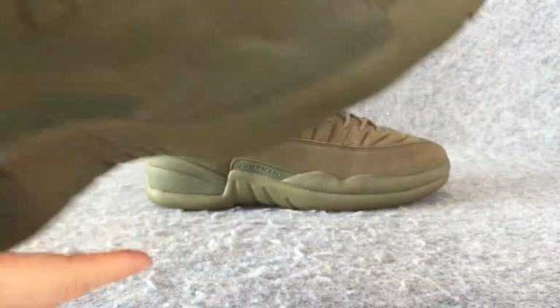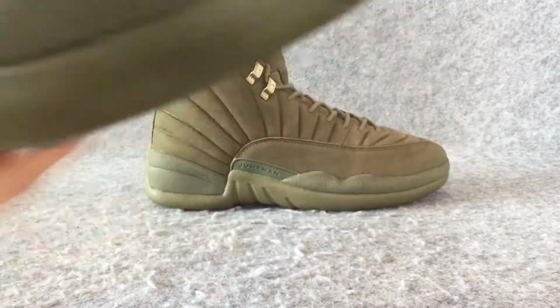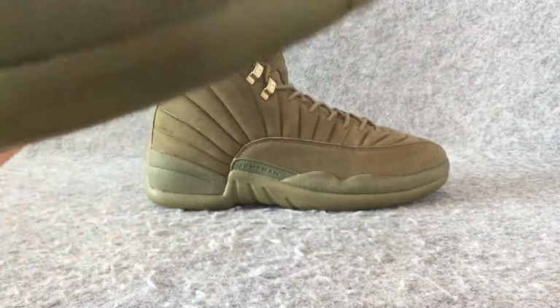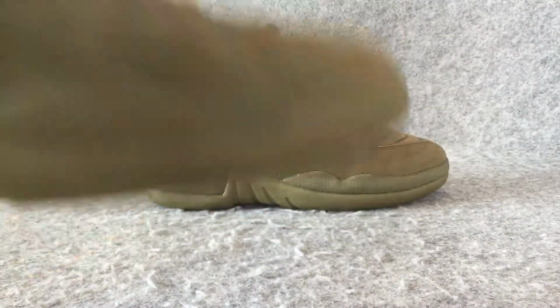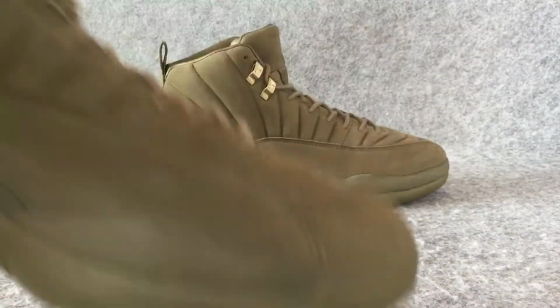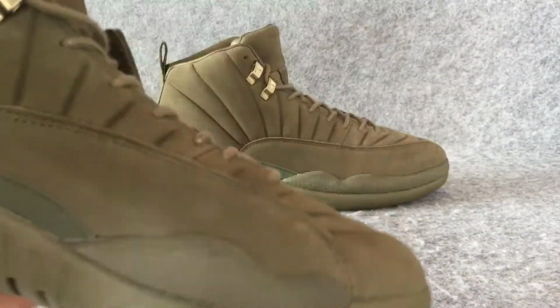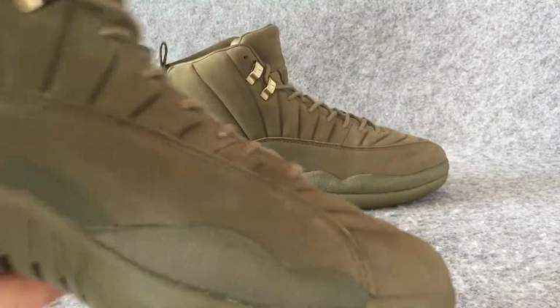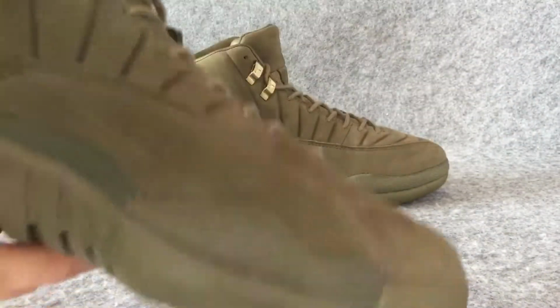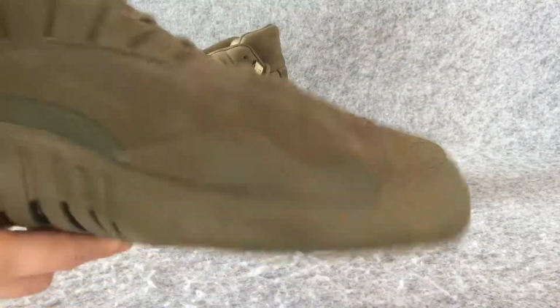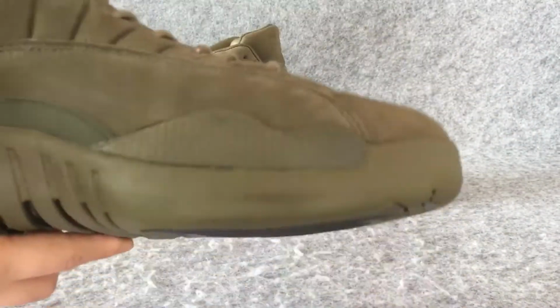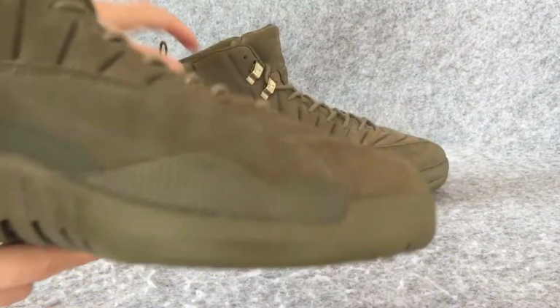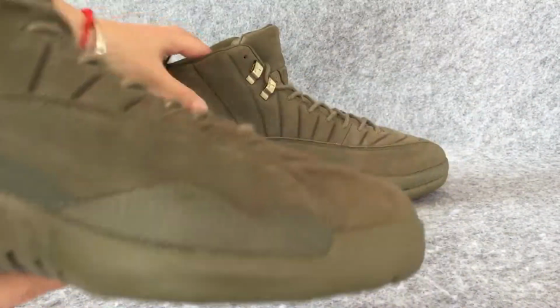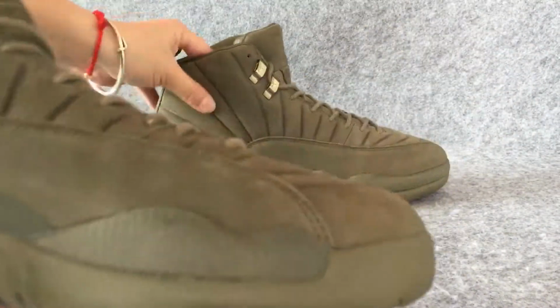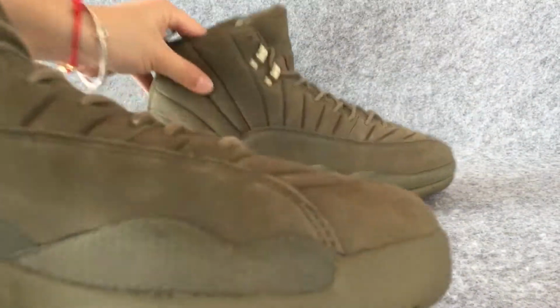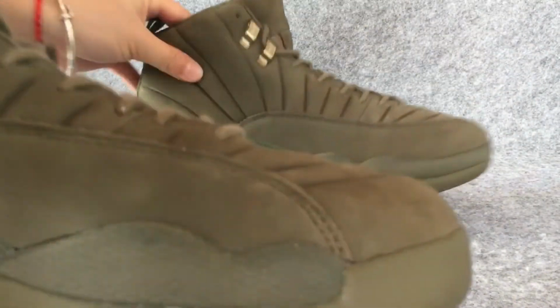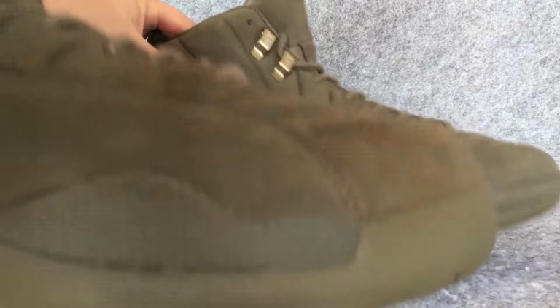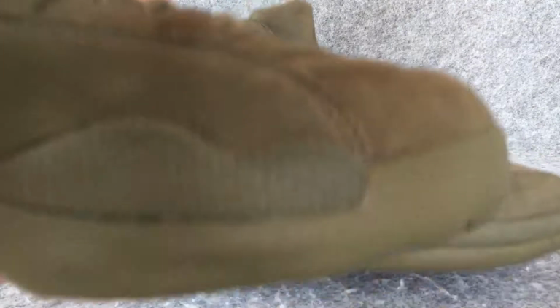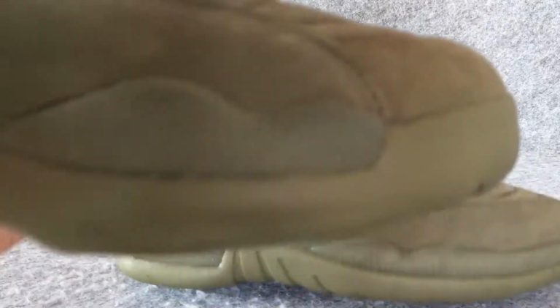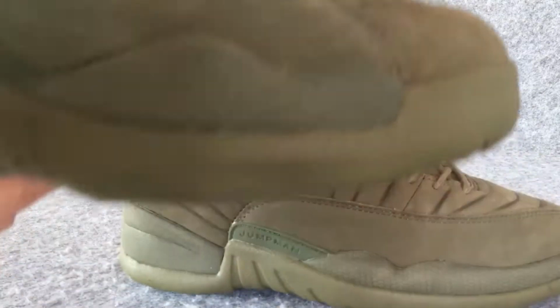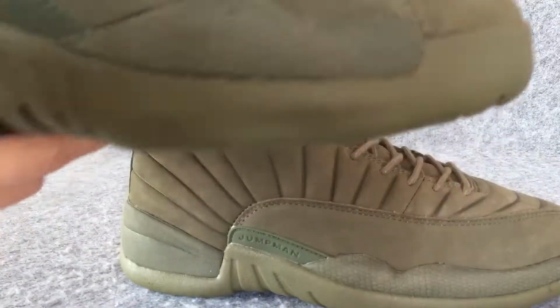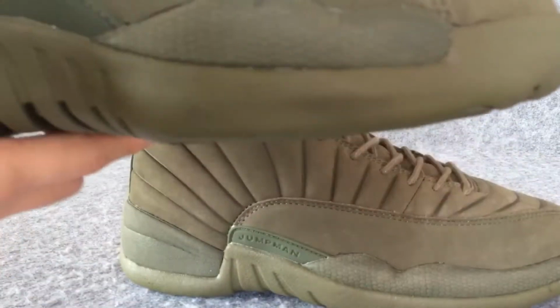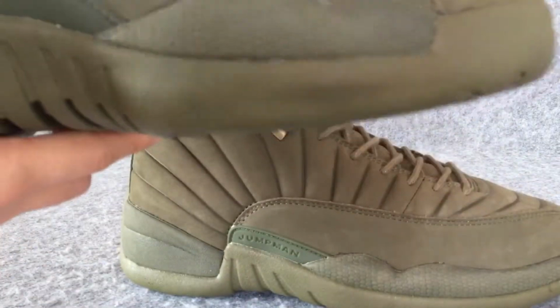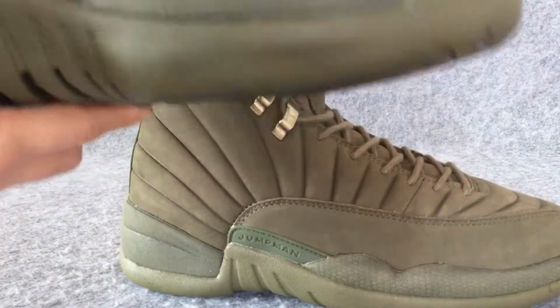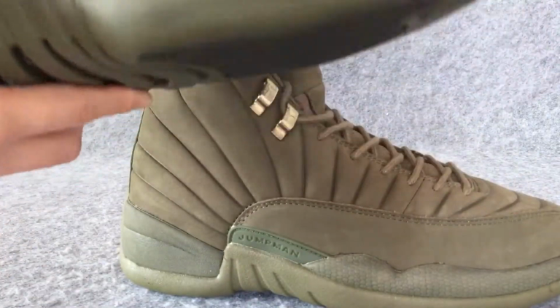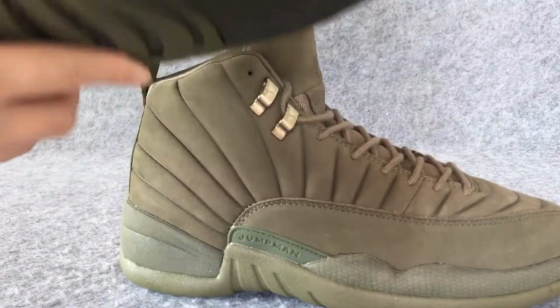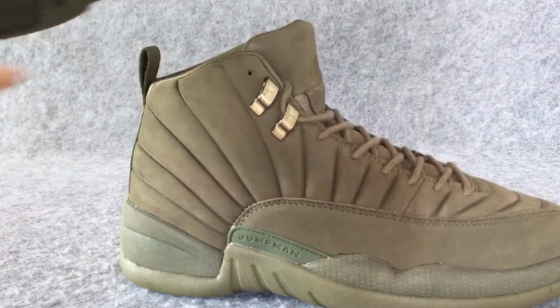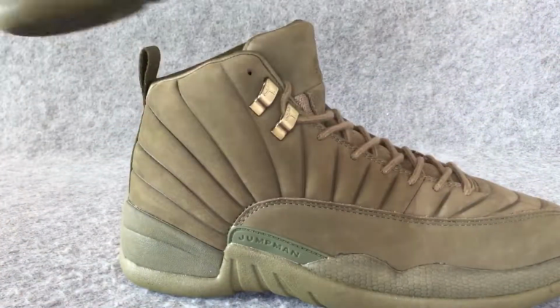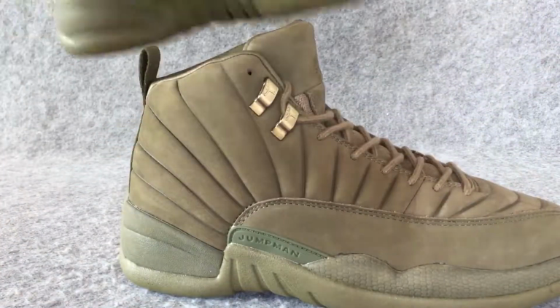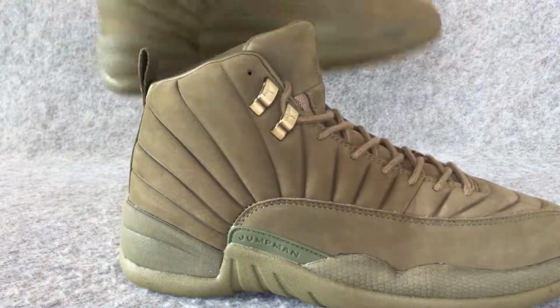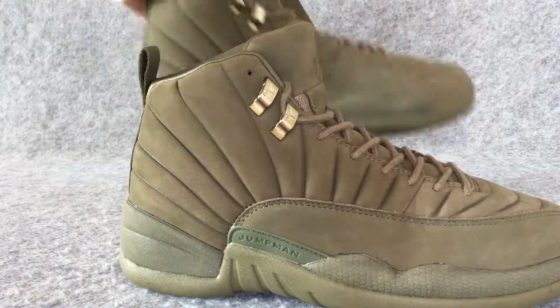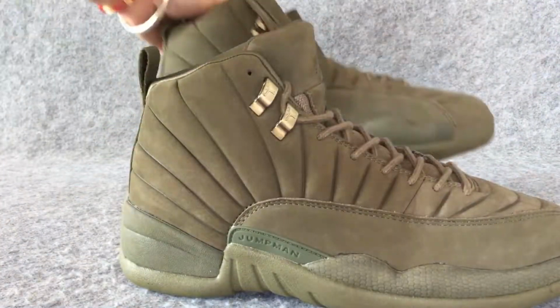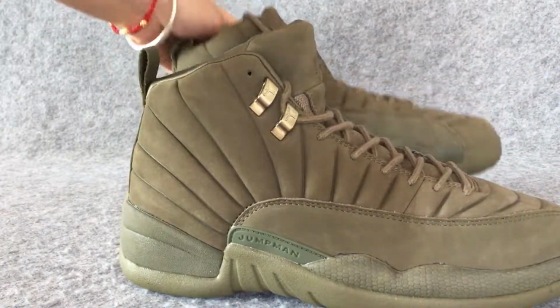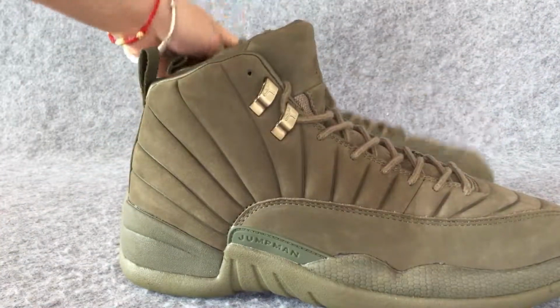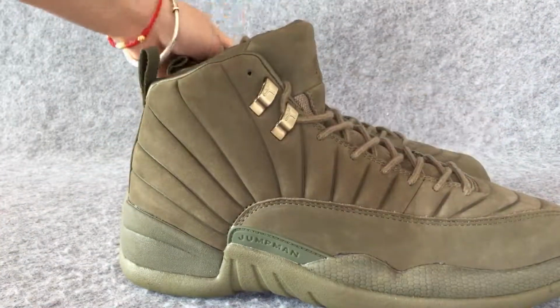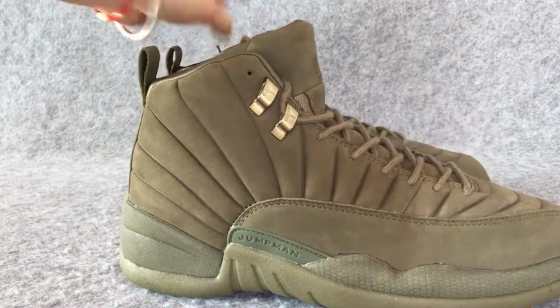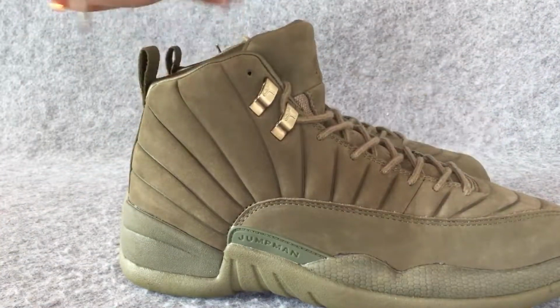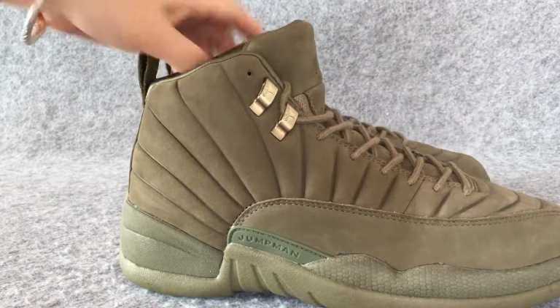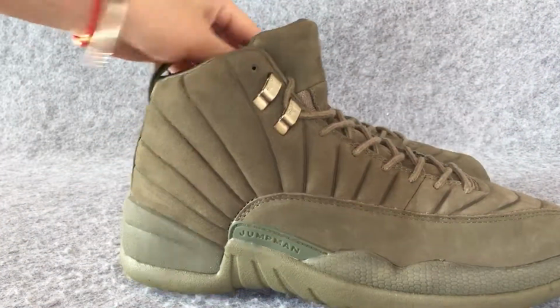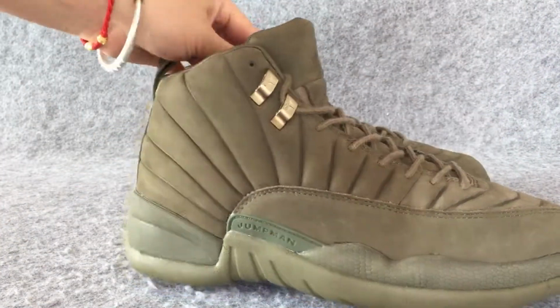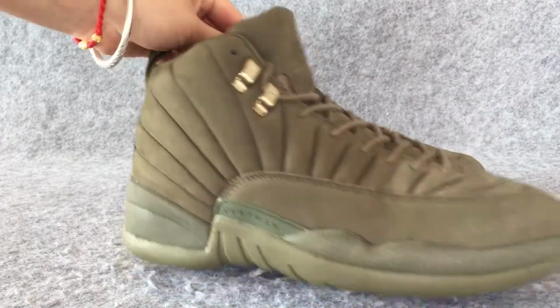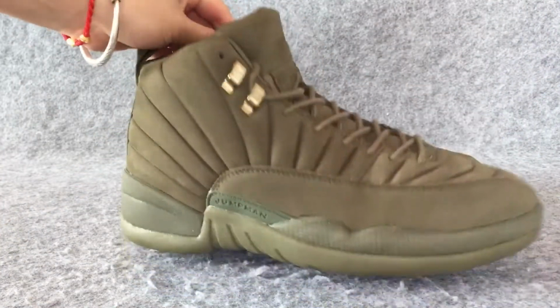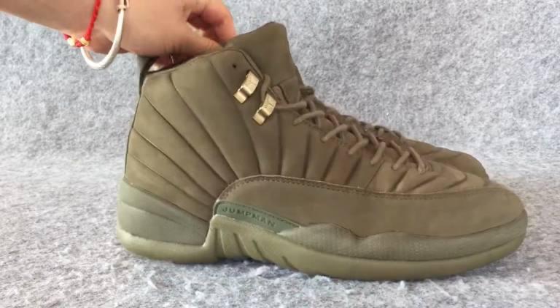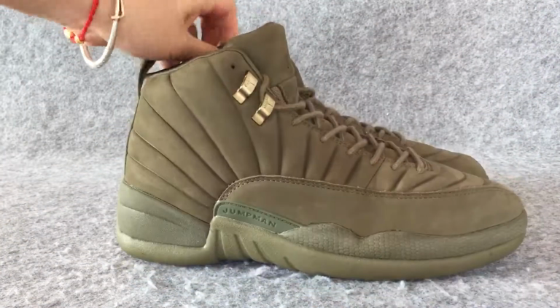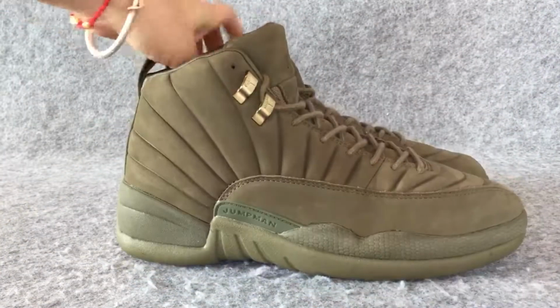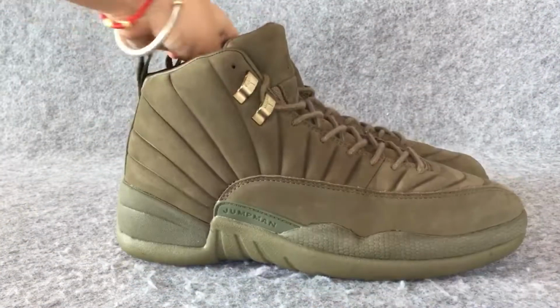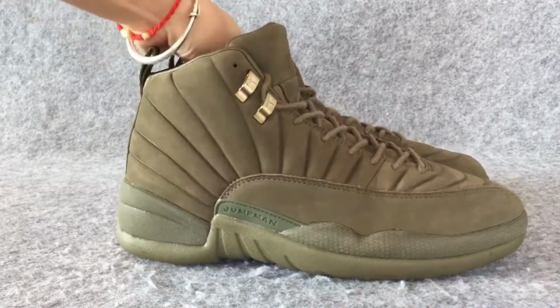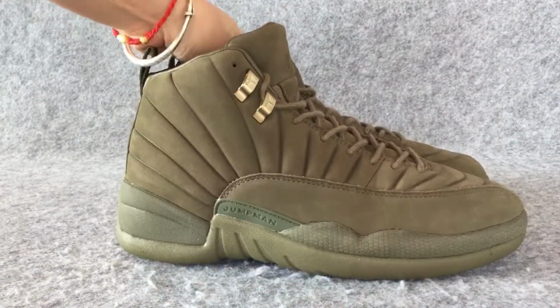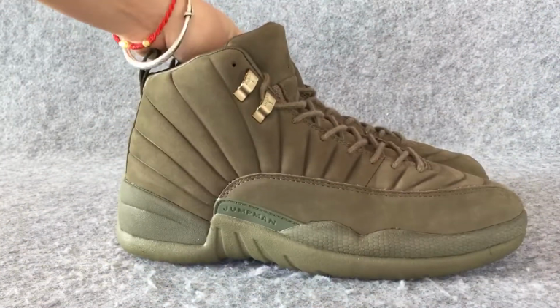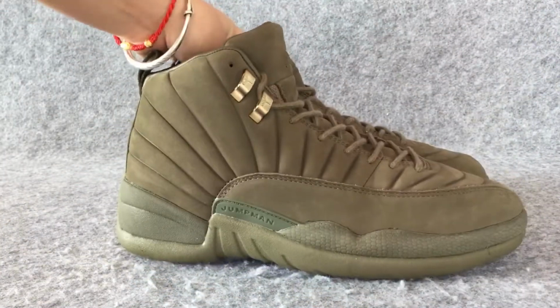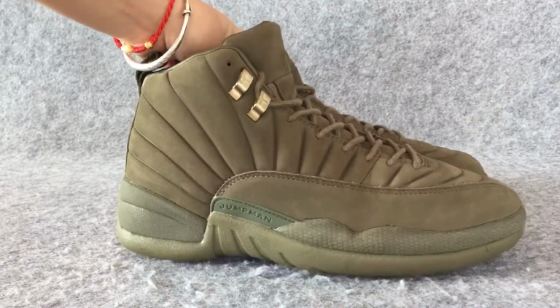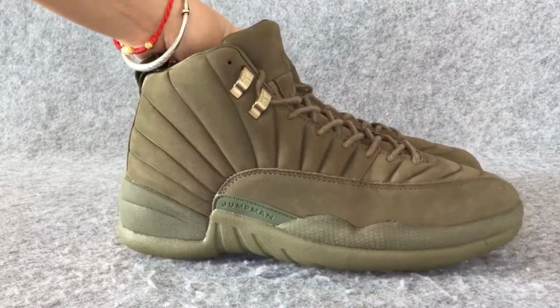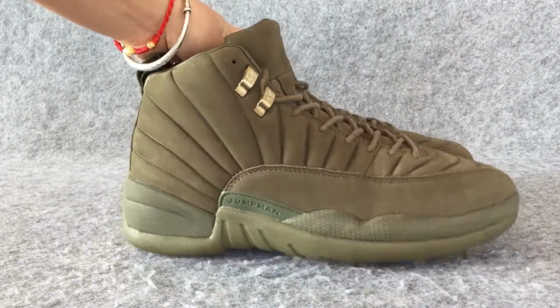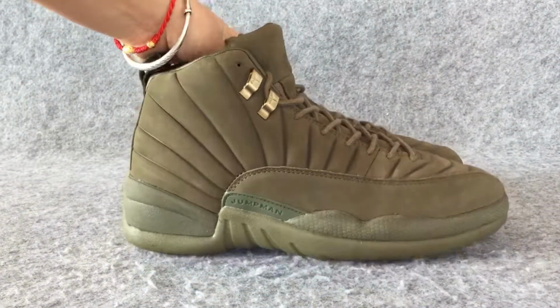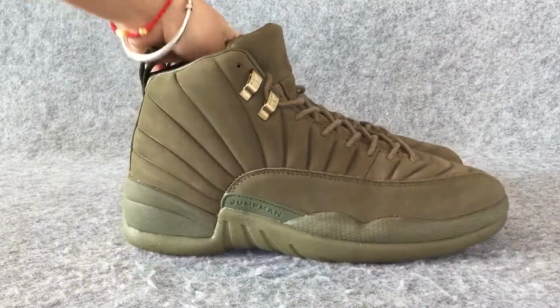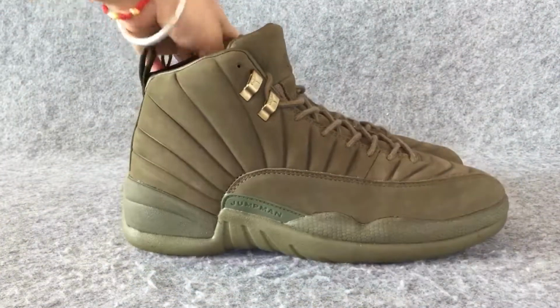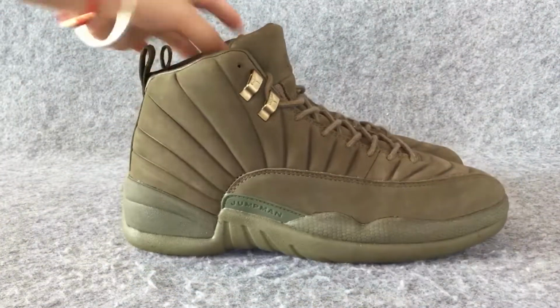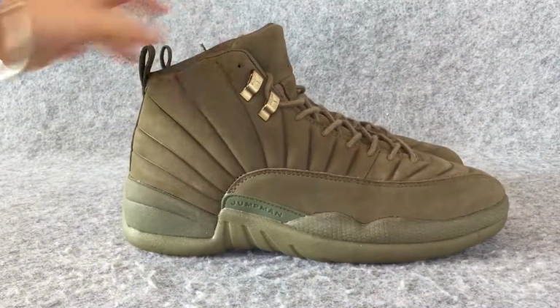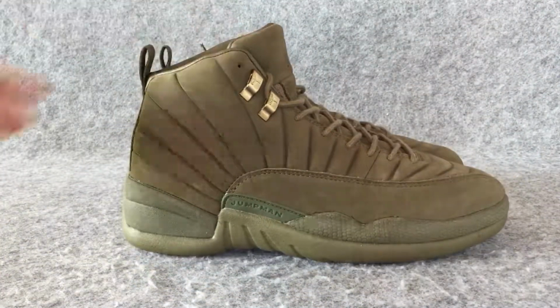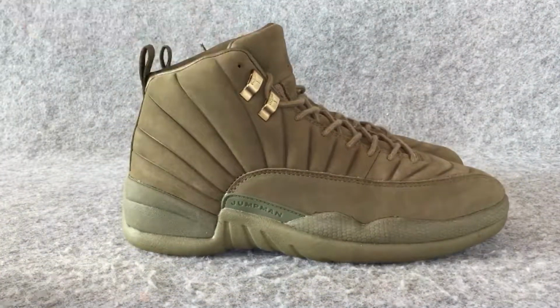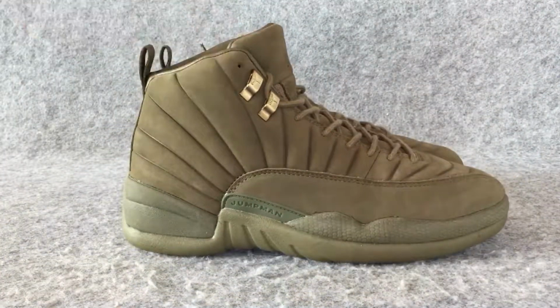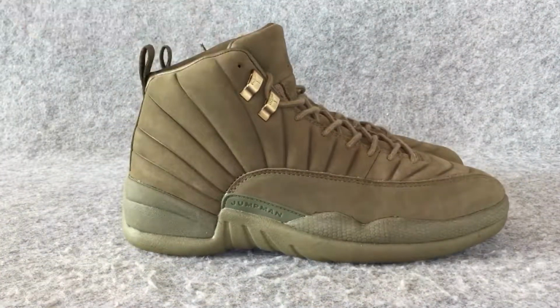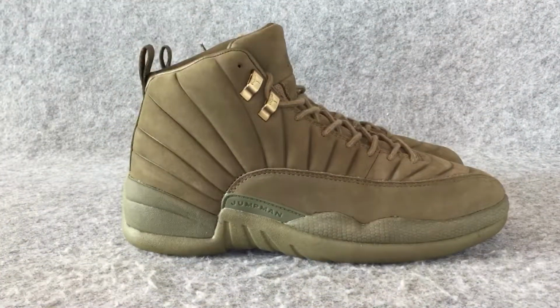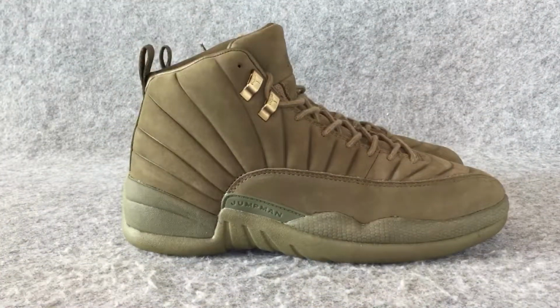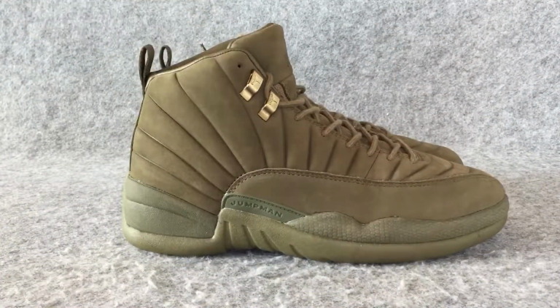If you like it, welcome to my store to buy these shoes. I hope you're happy every day. Thank you. Goodbye.